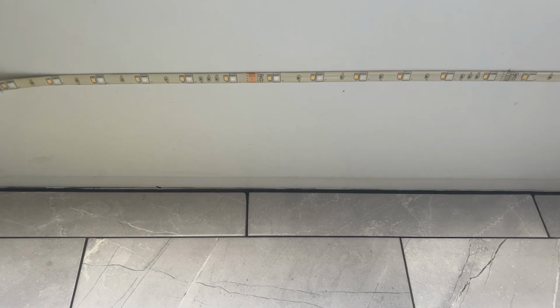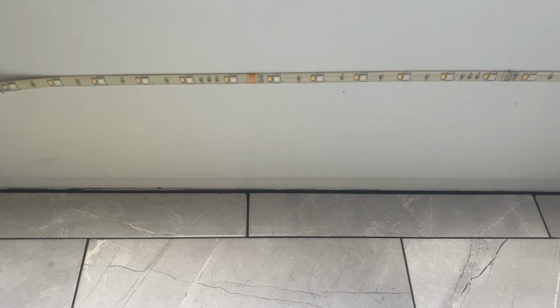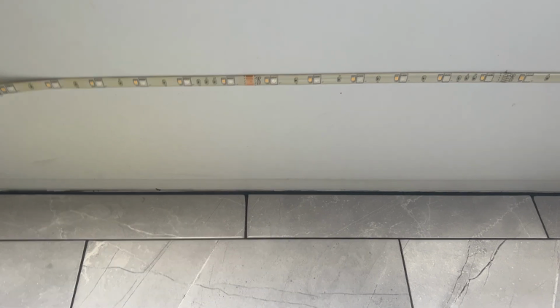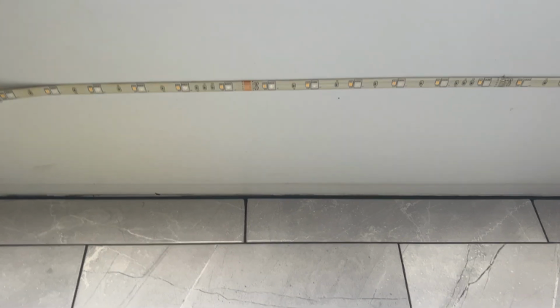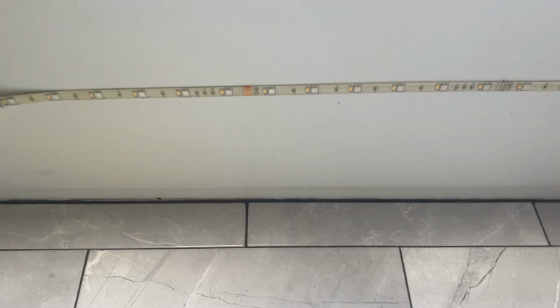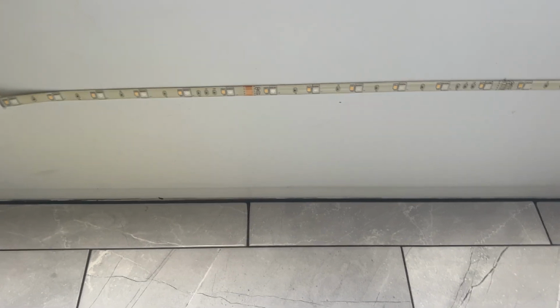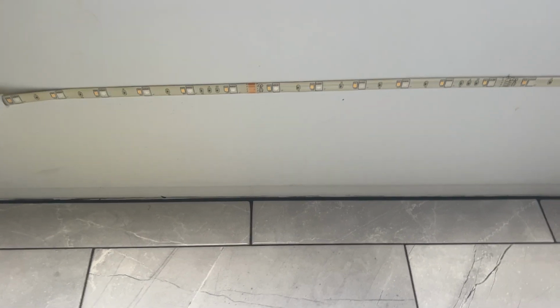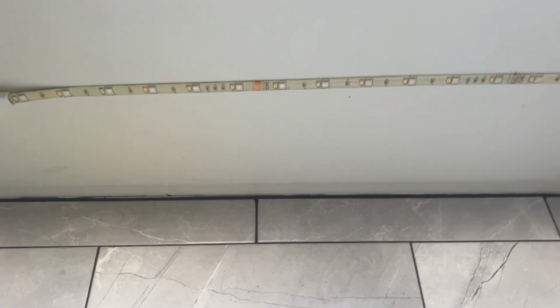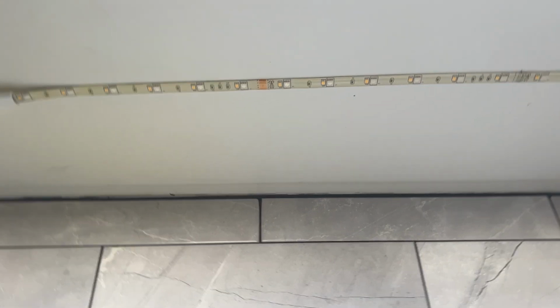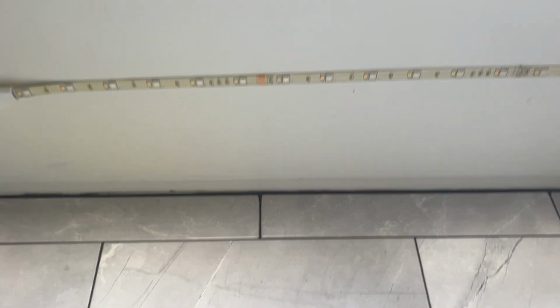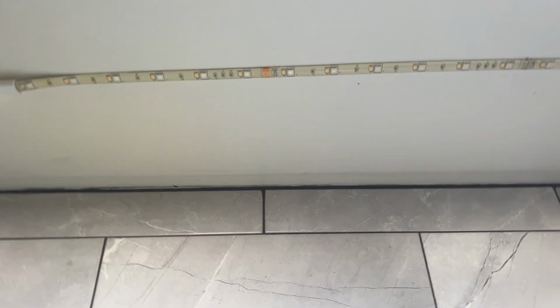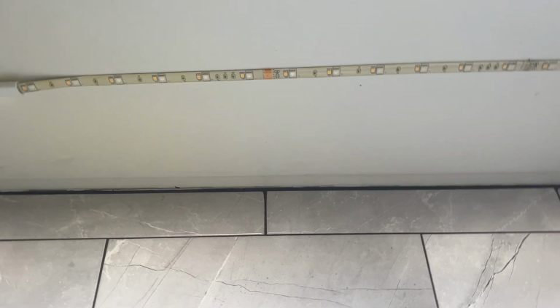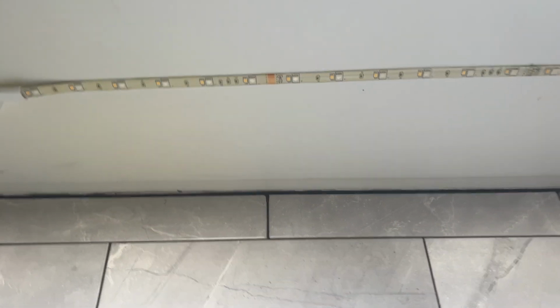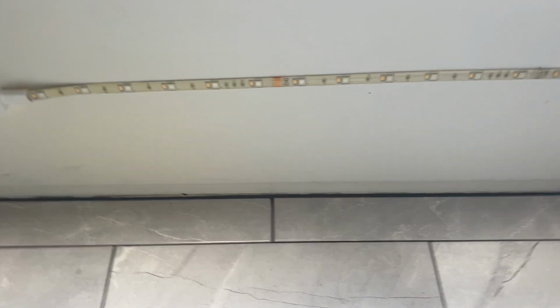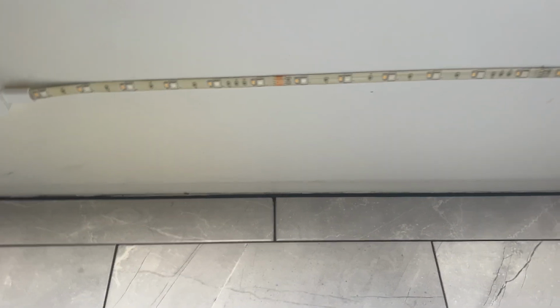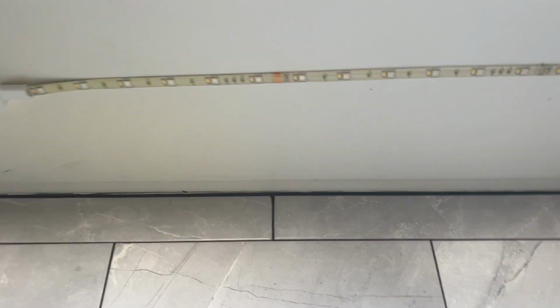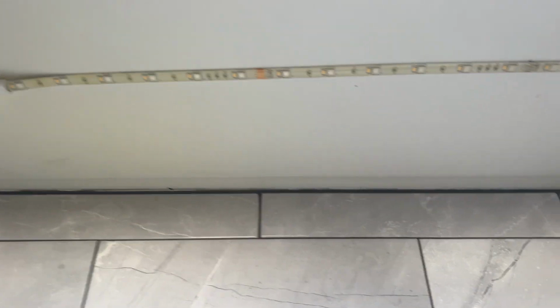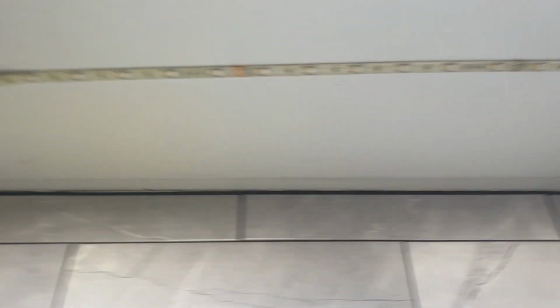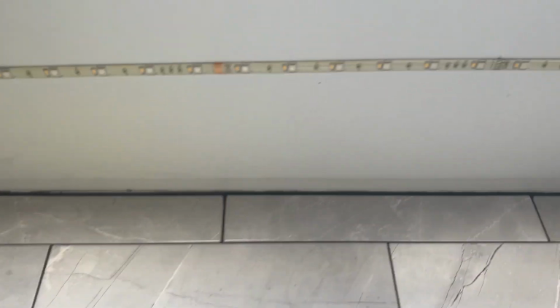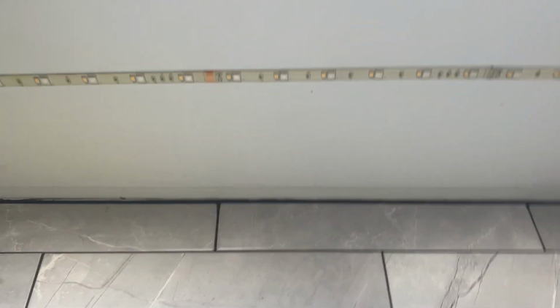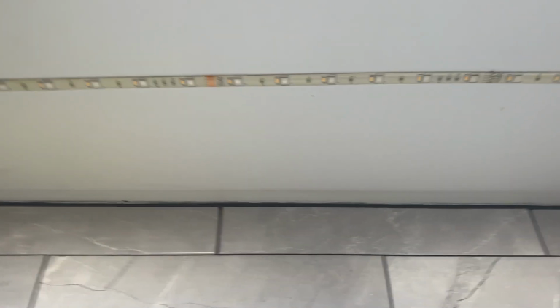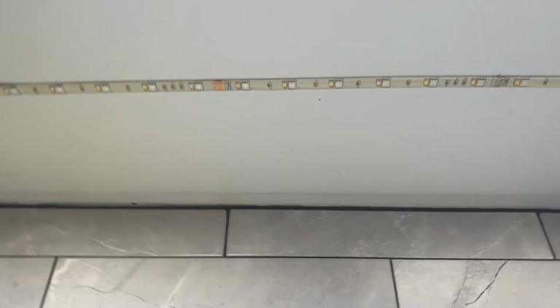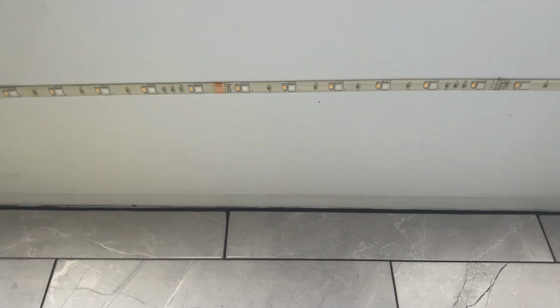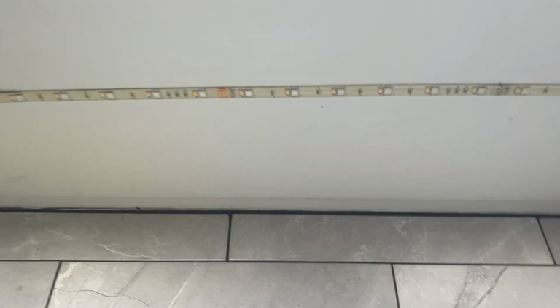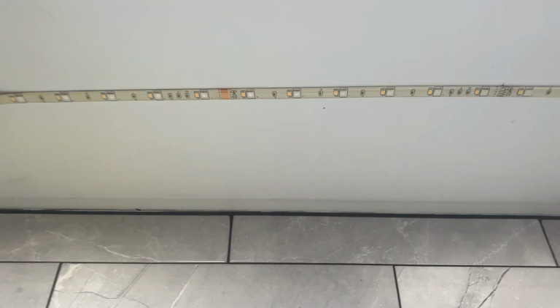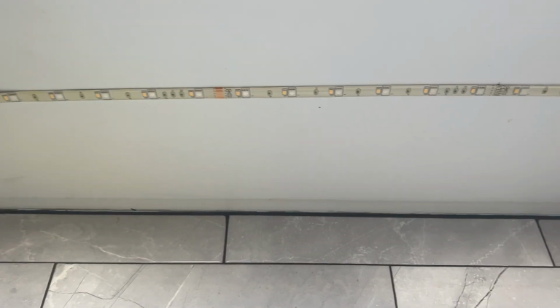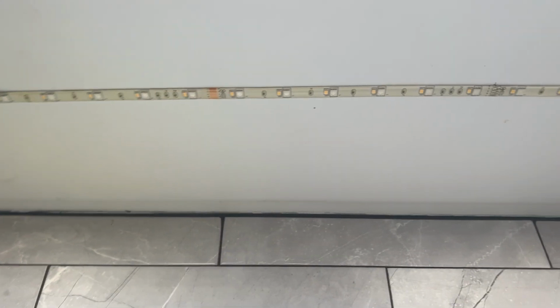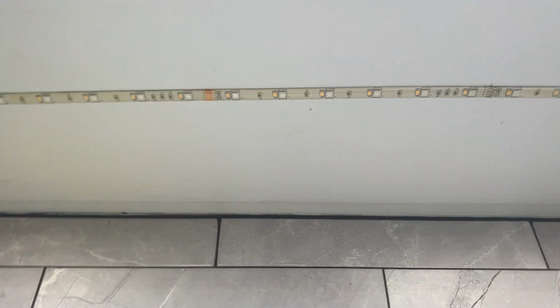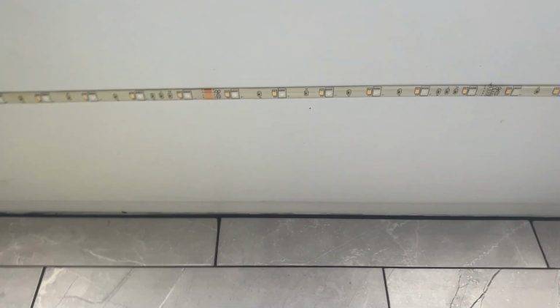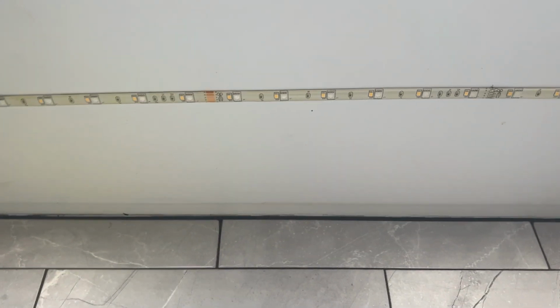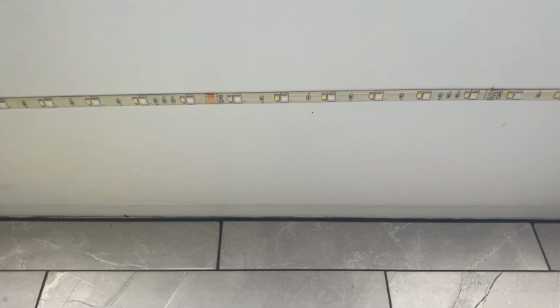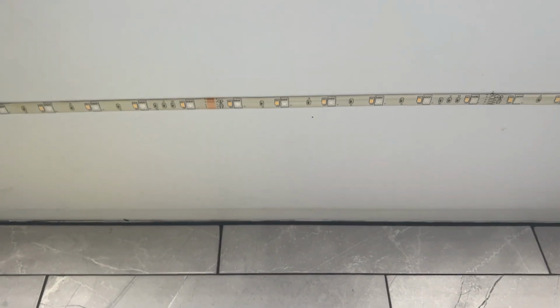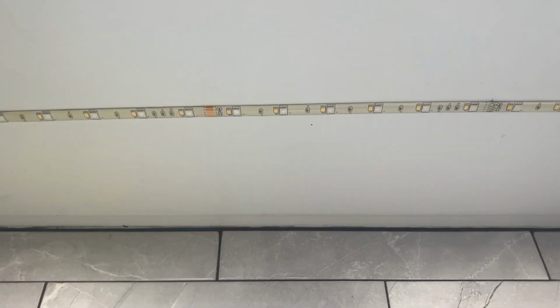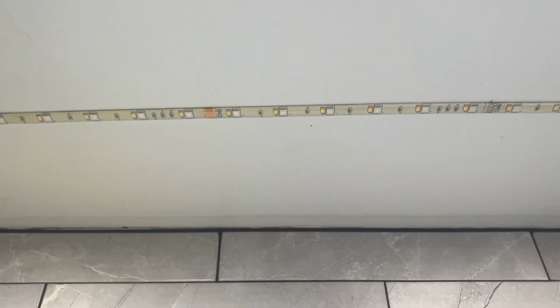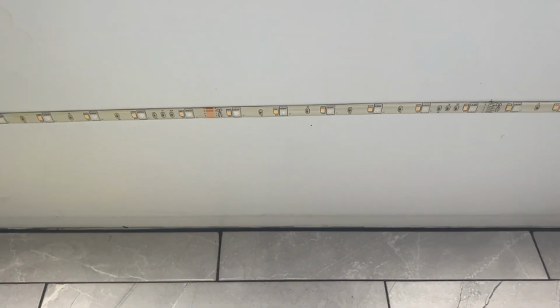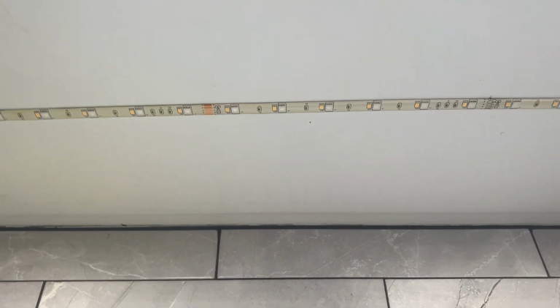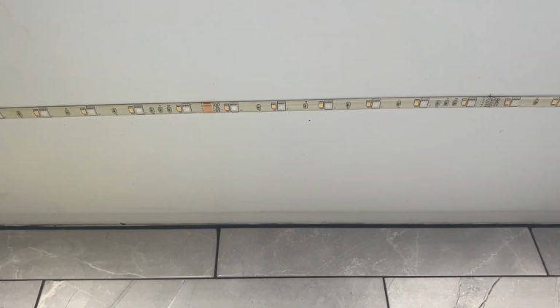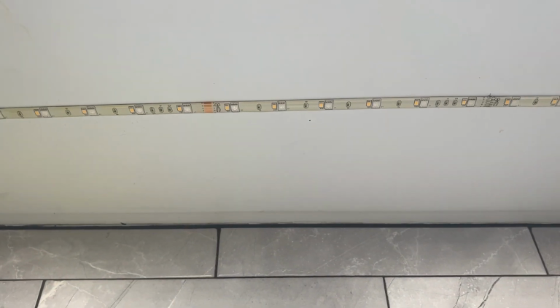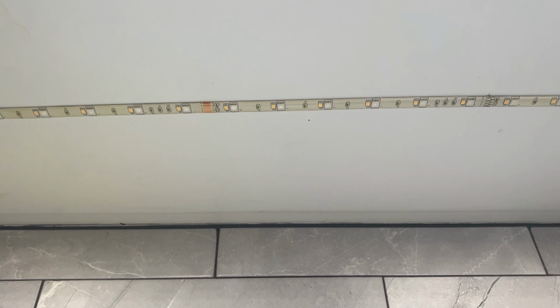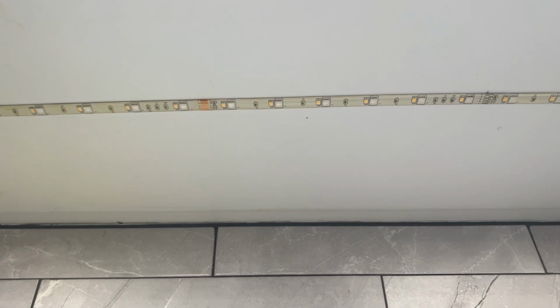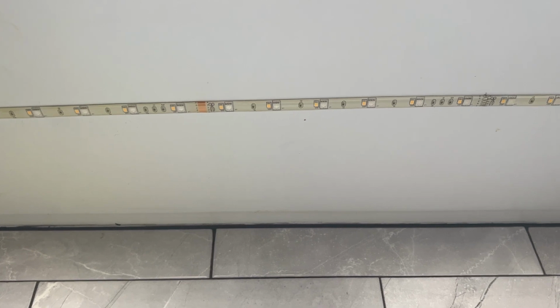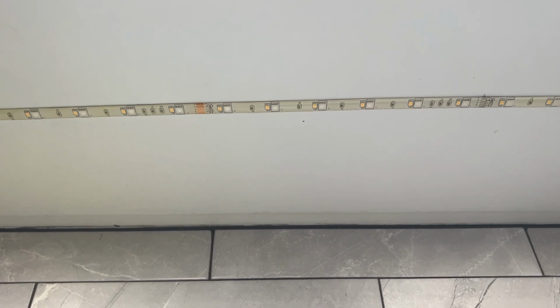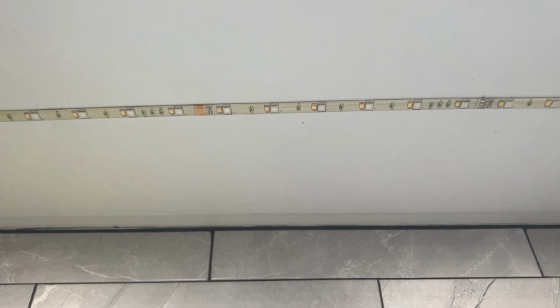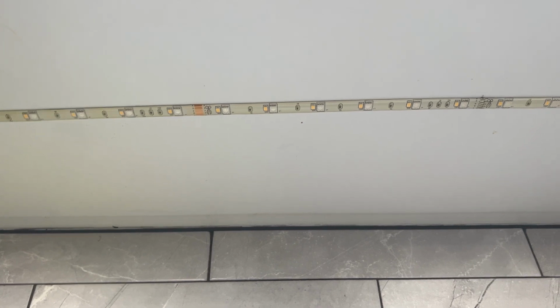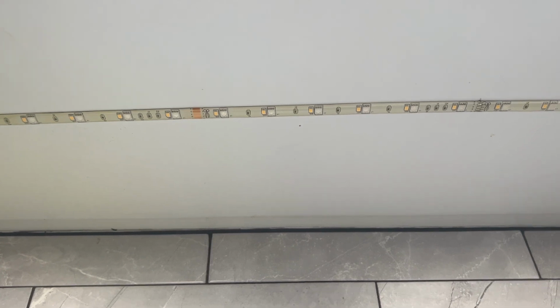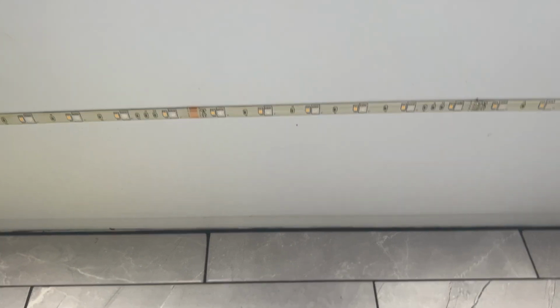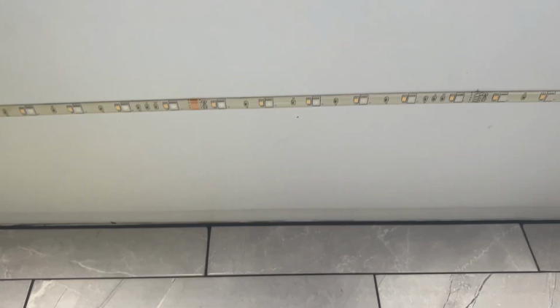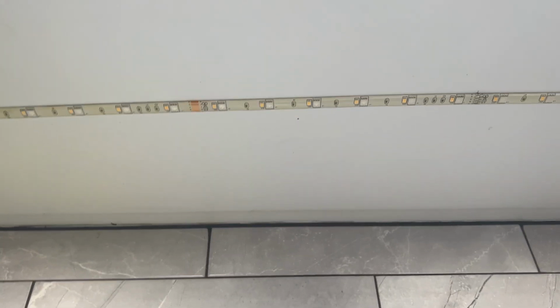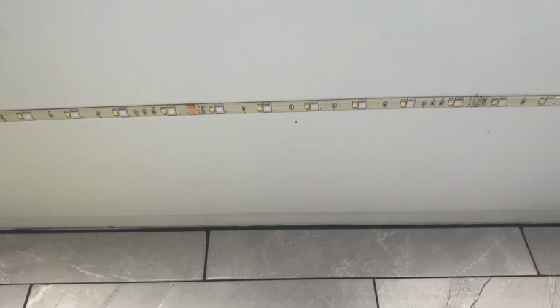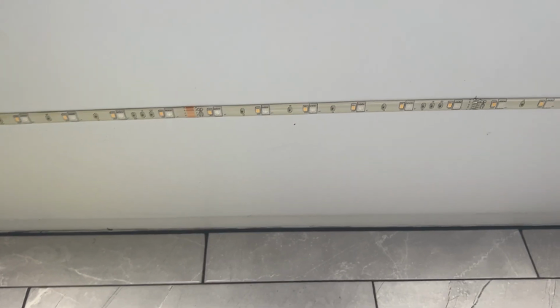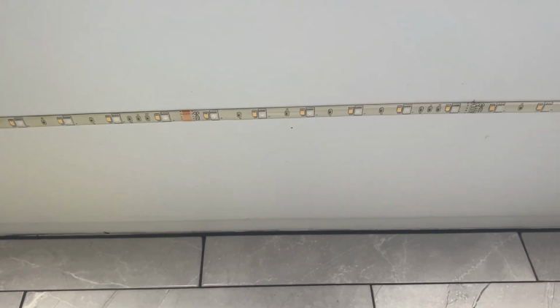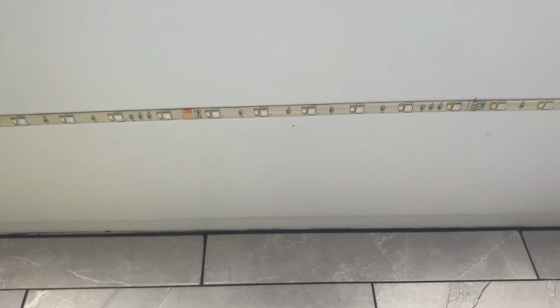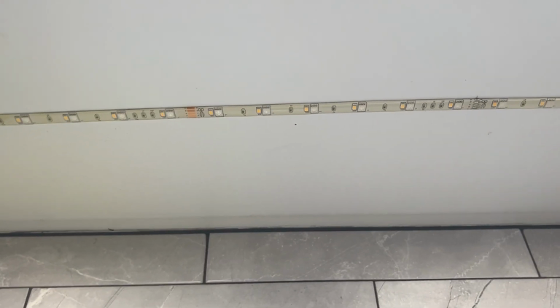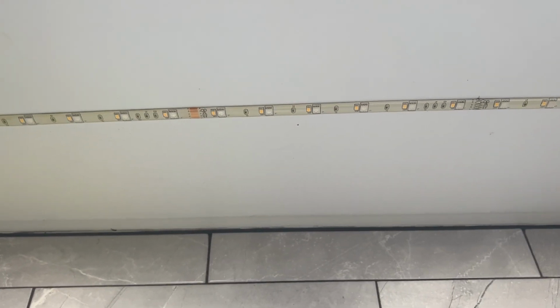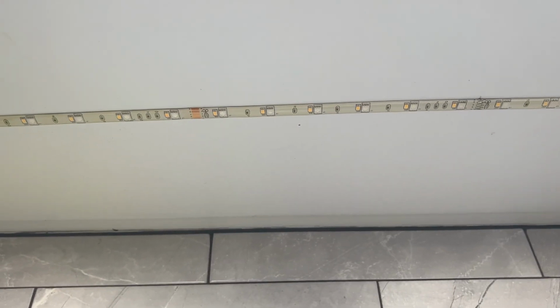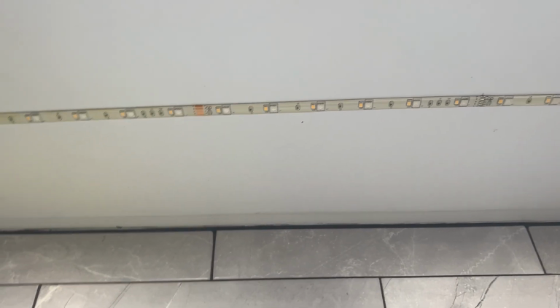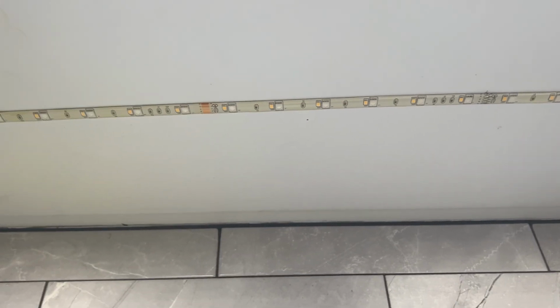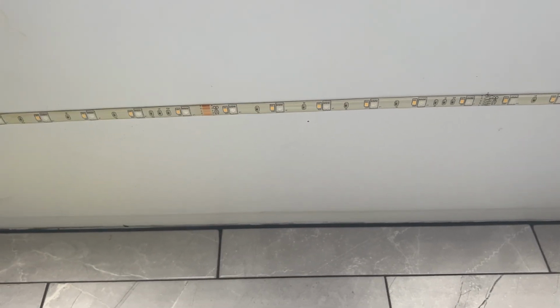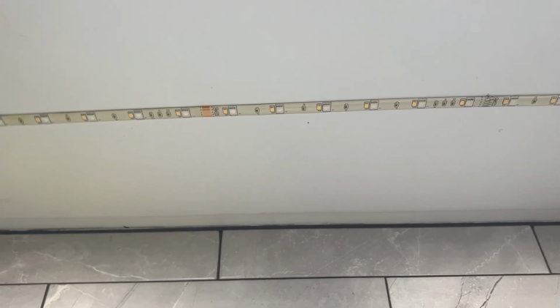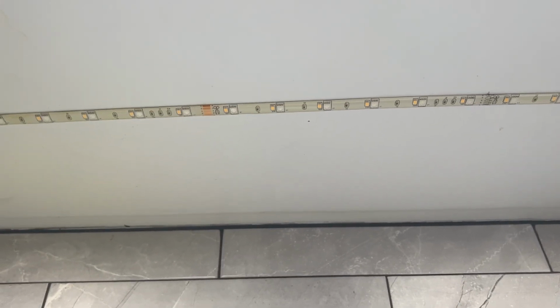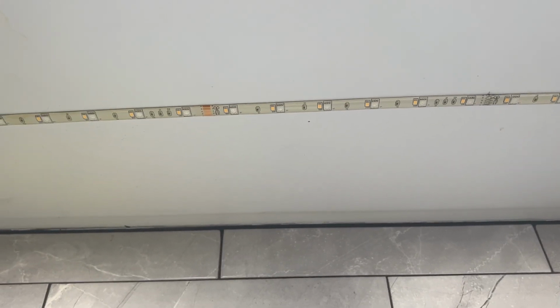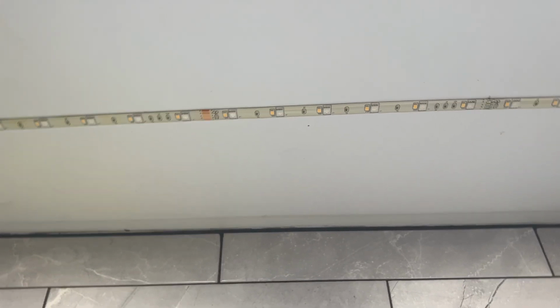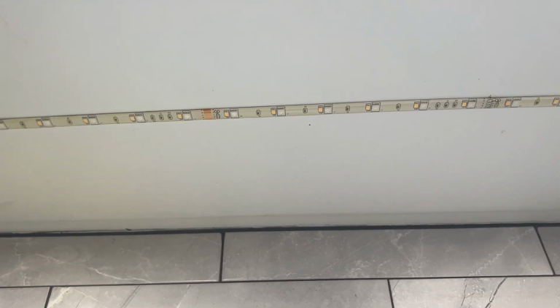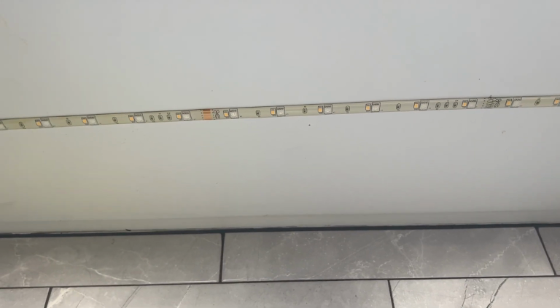Hey guys, Claire here. Wanted to do a quick review on these LED strip lights that I installed in my kitchen.